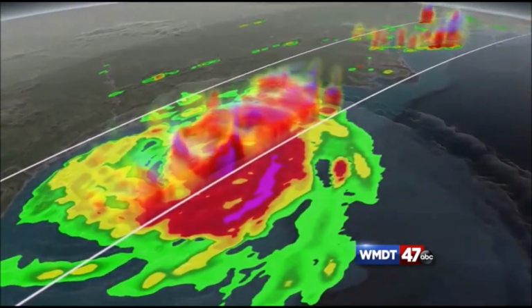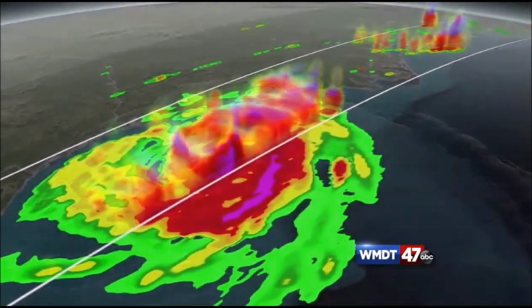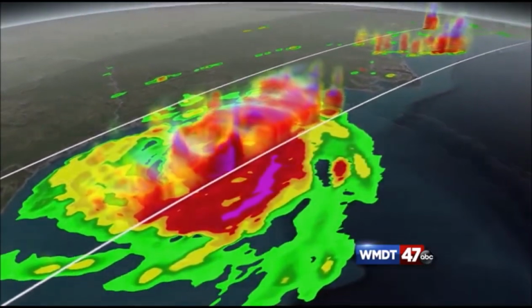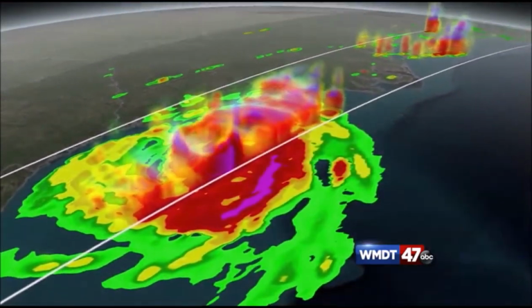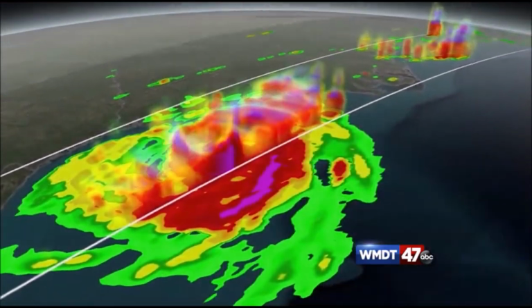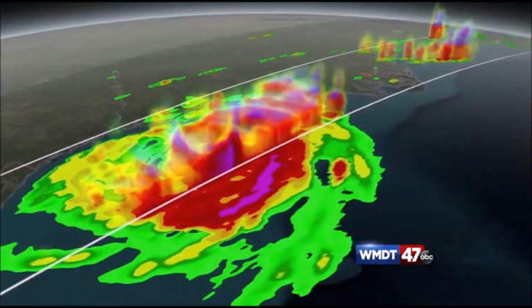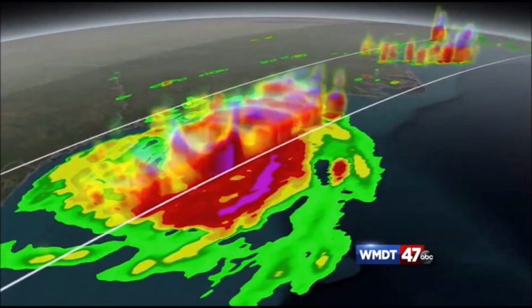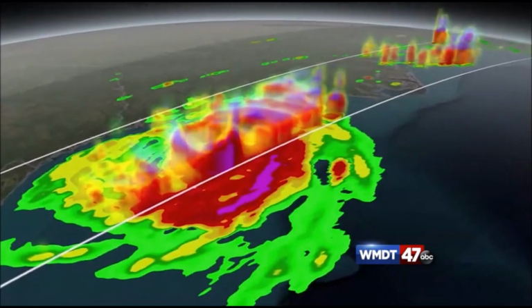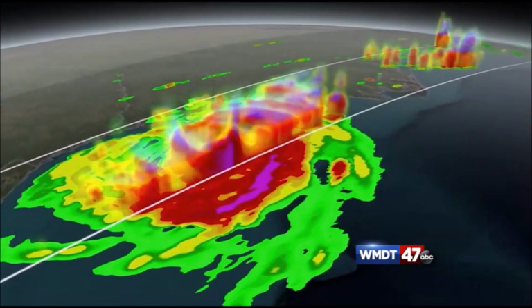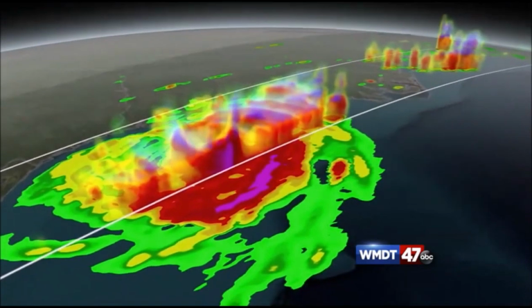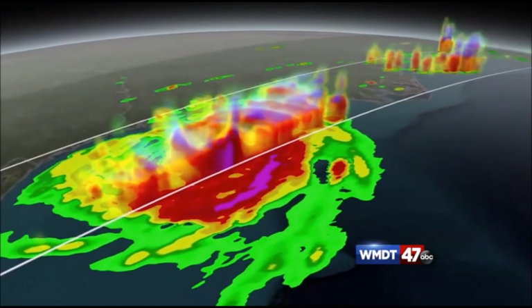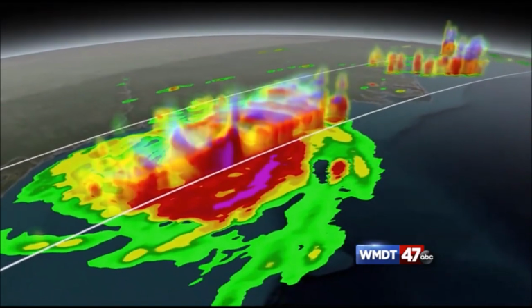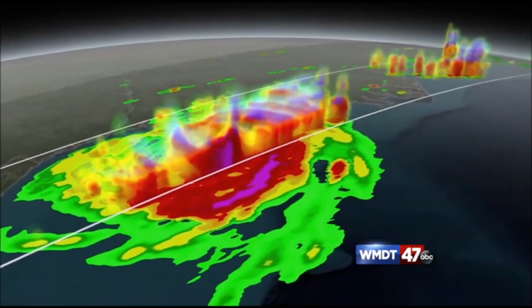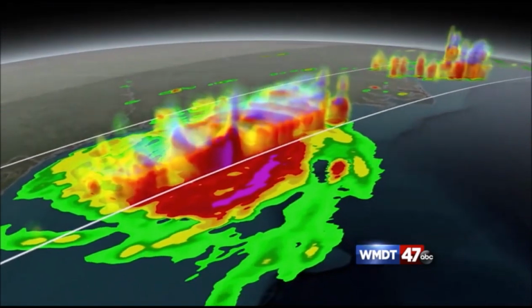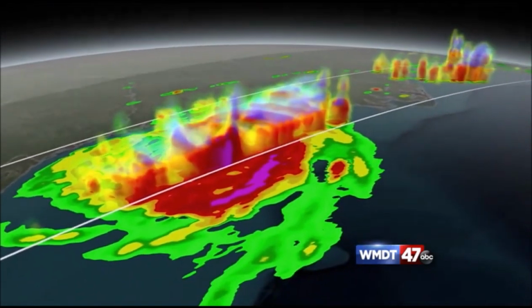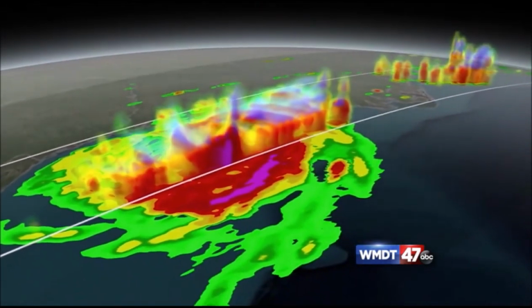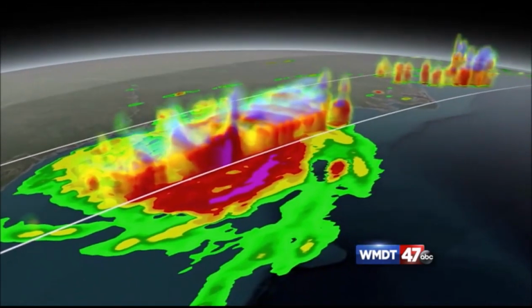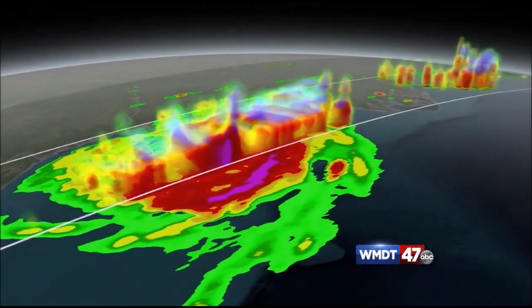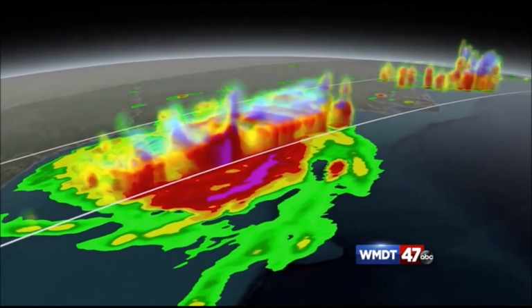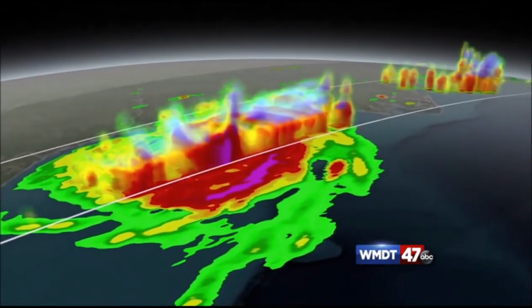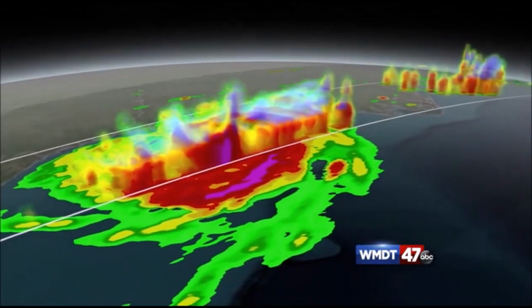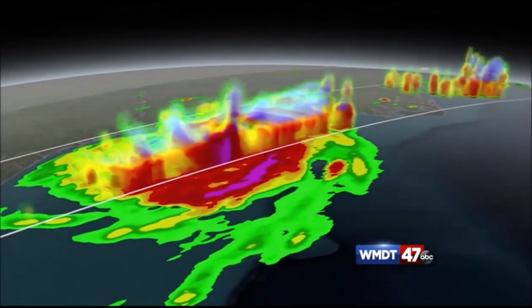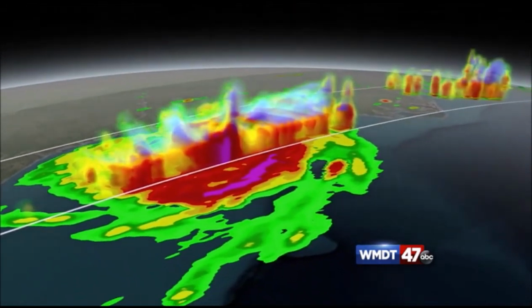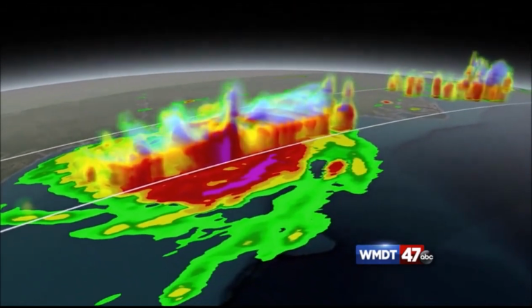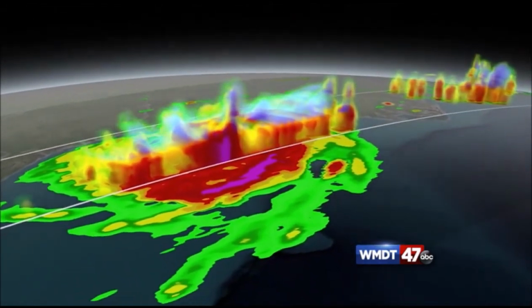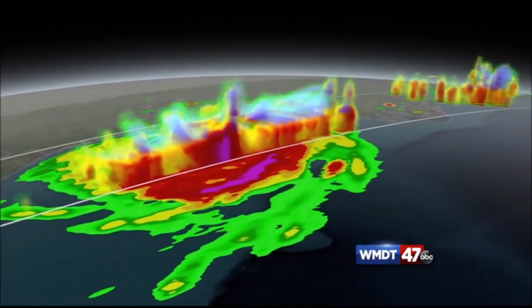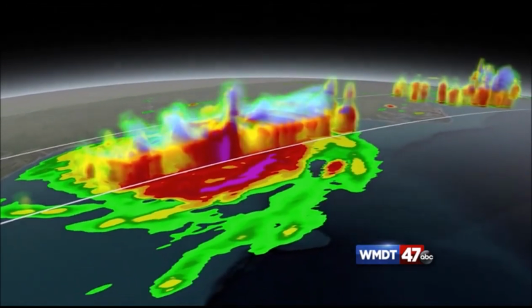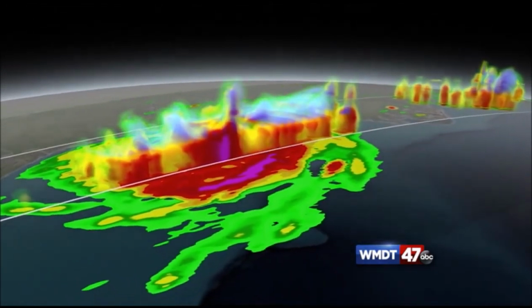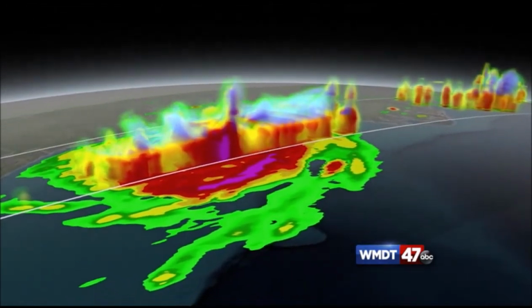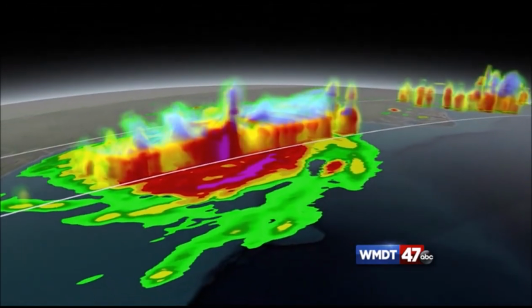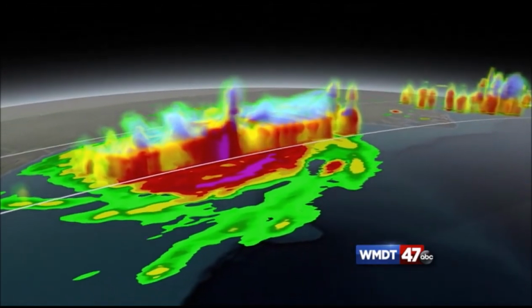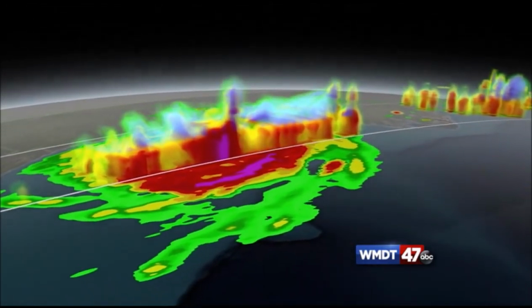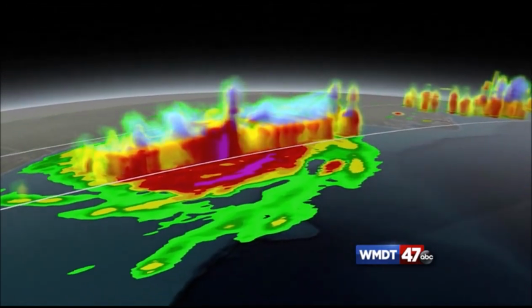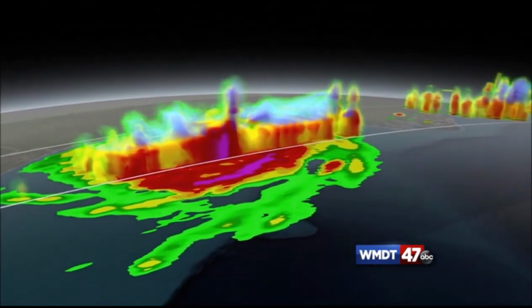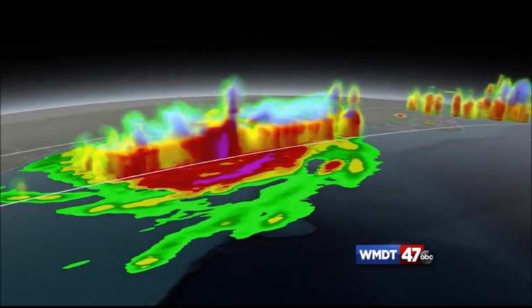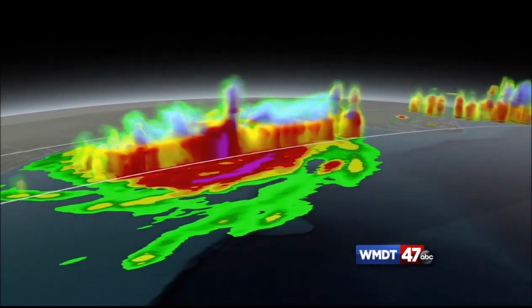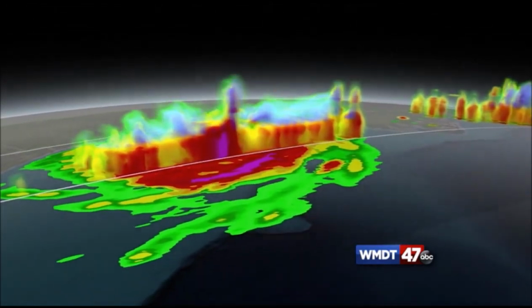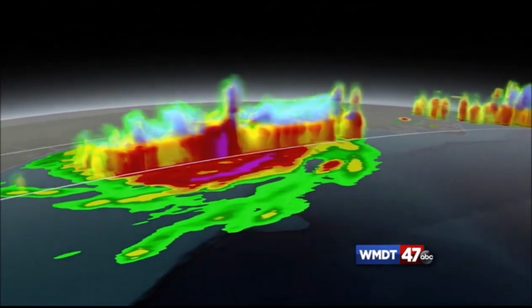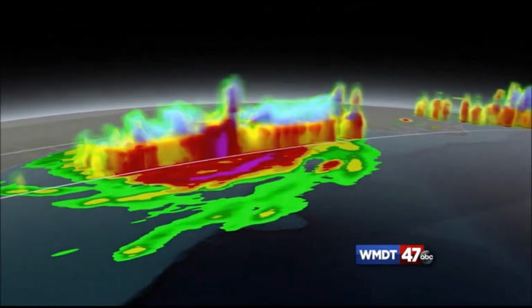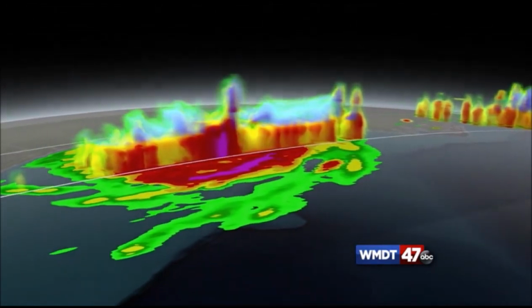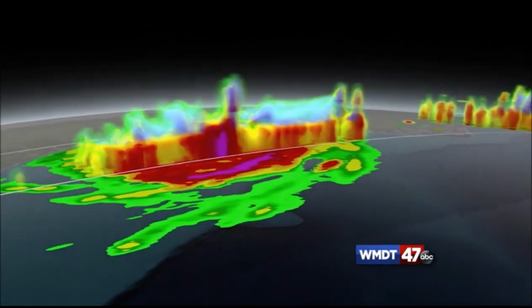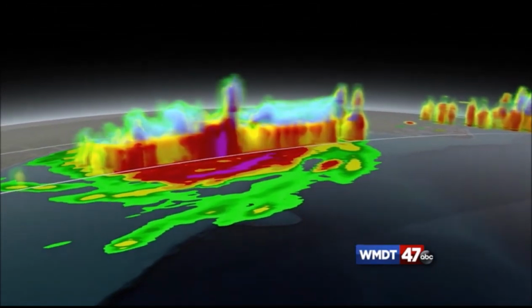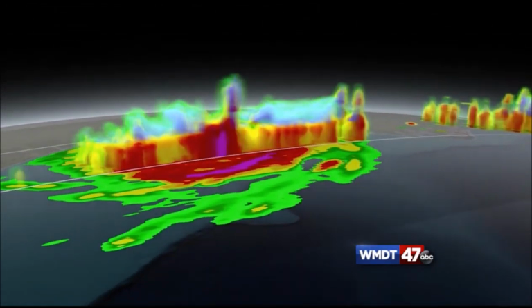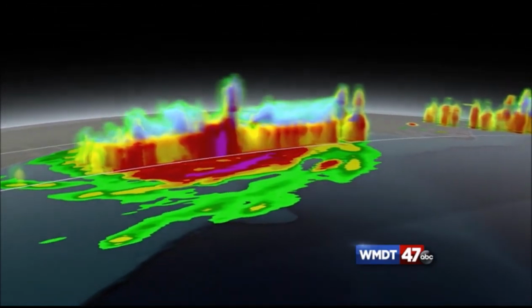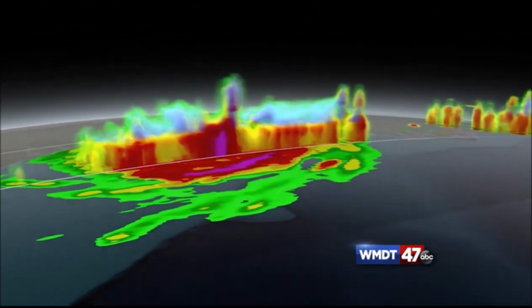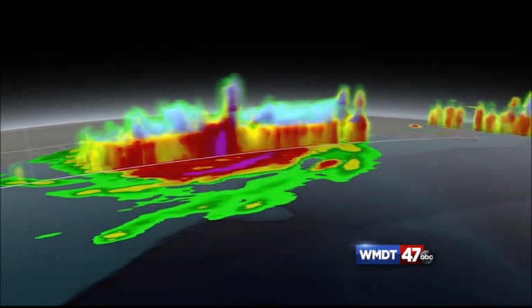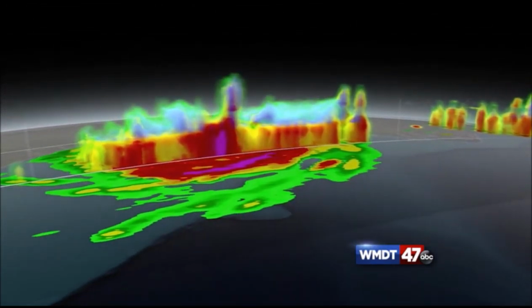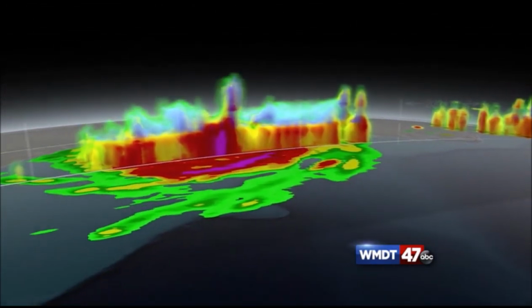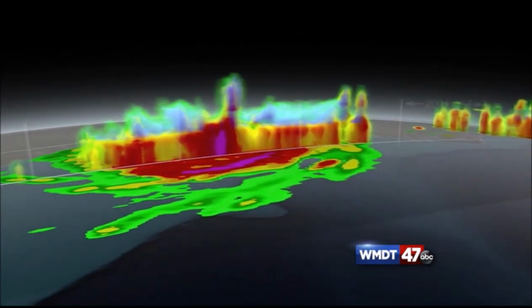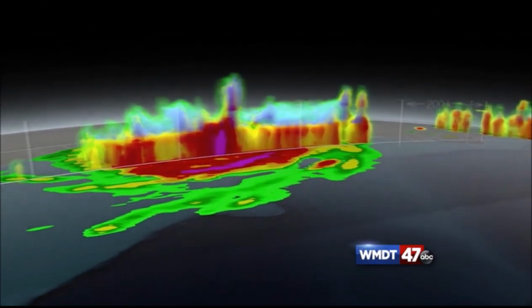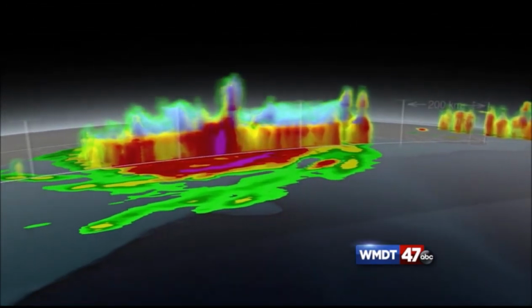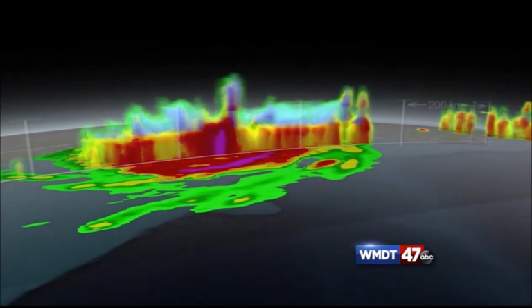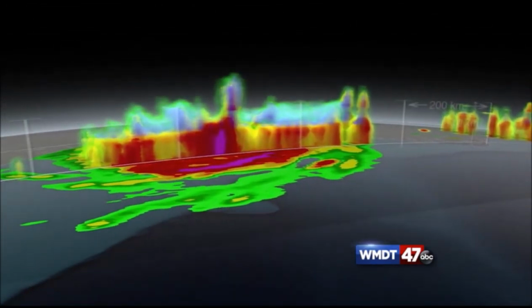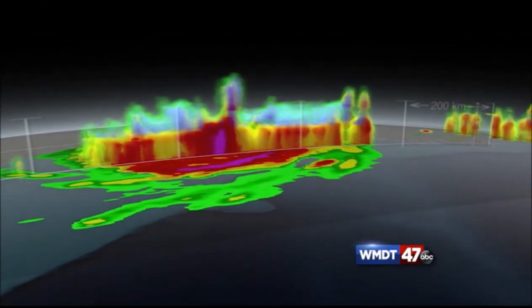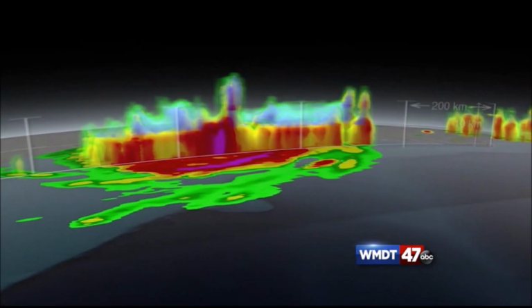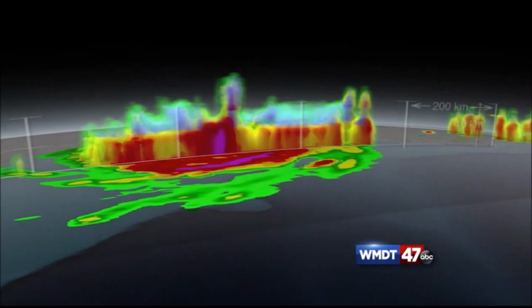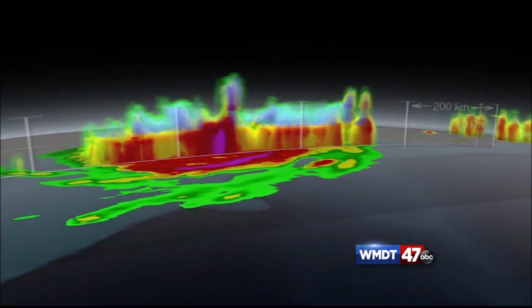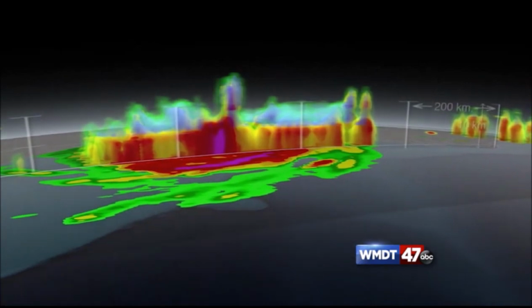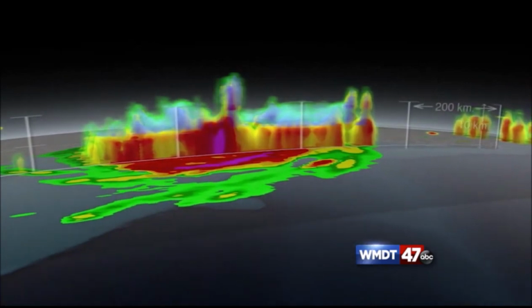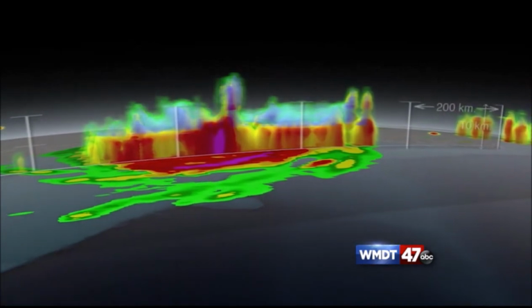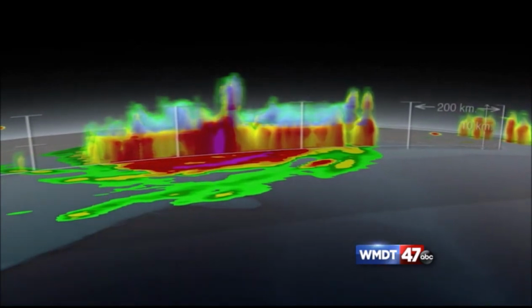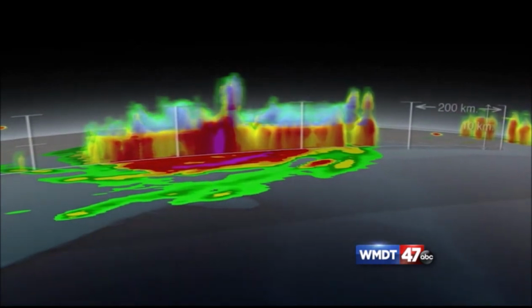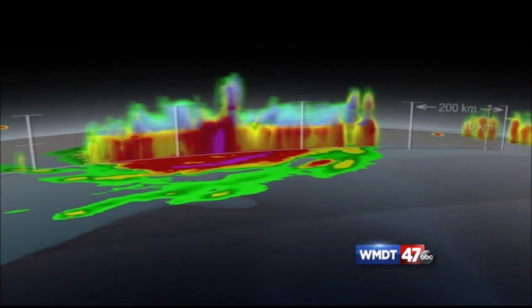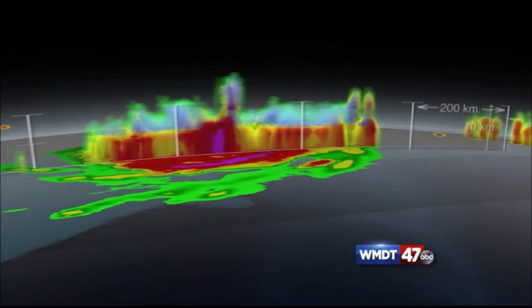Since POES orbits at a lower altitude than GOES, it can get much higher resolution data and imagery as it makes those passes.